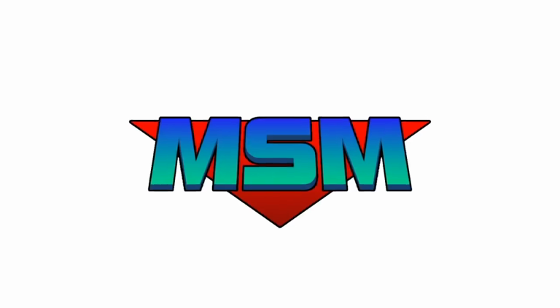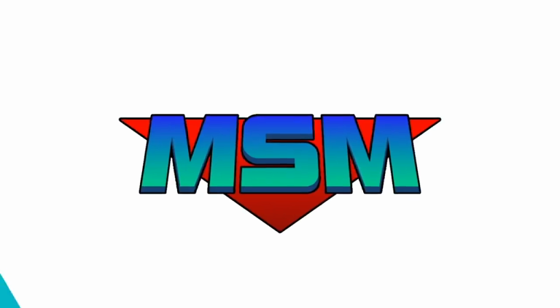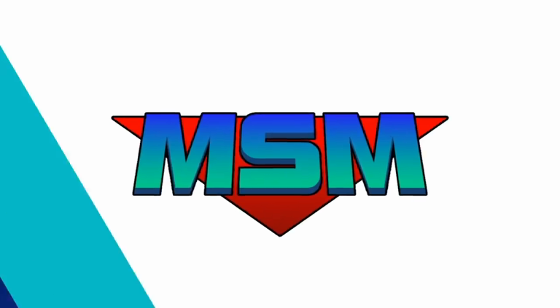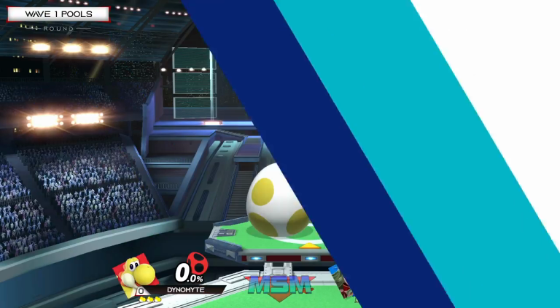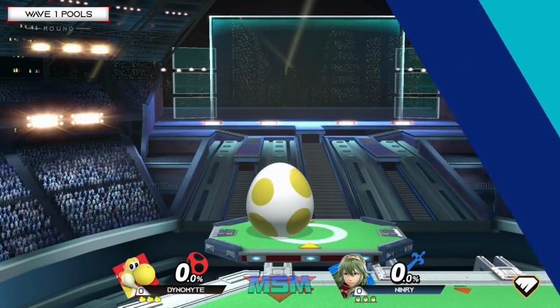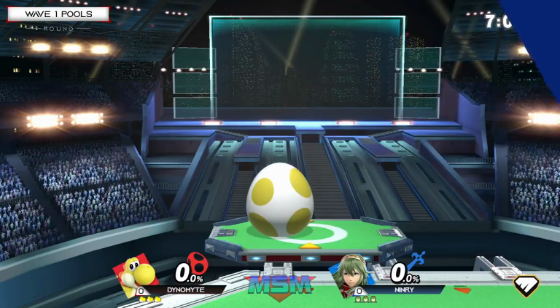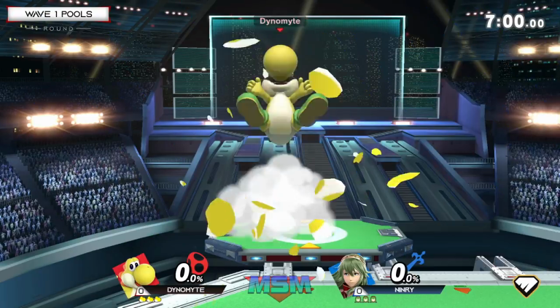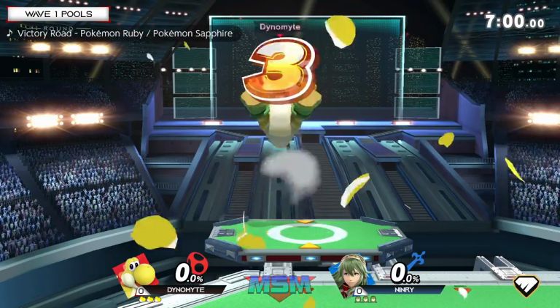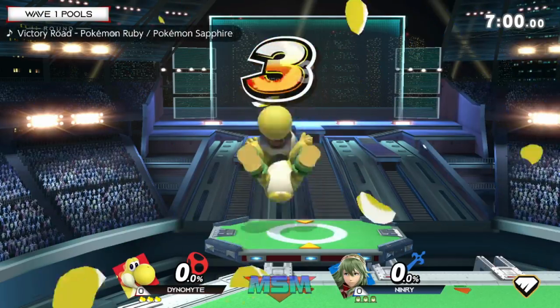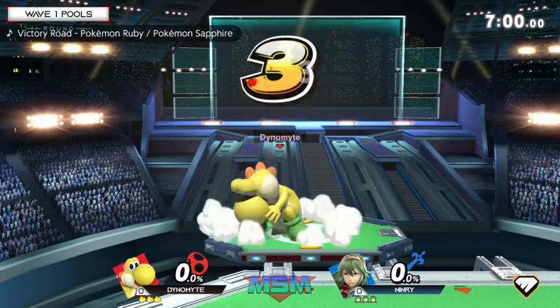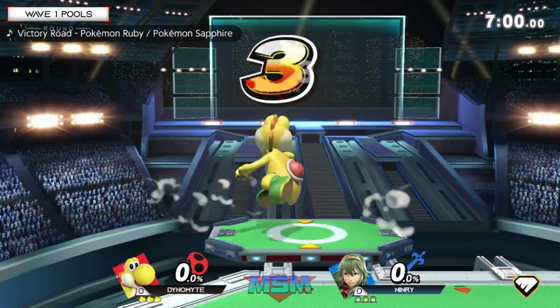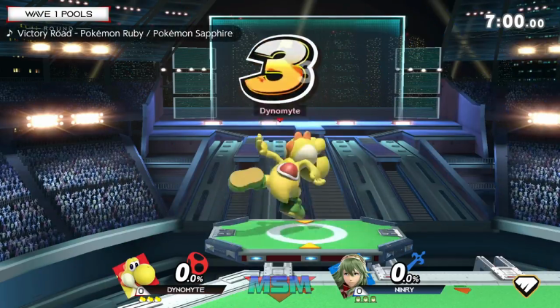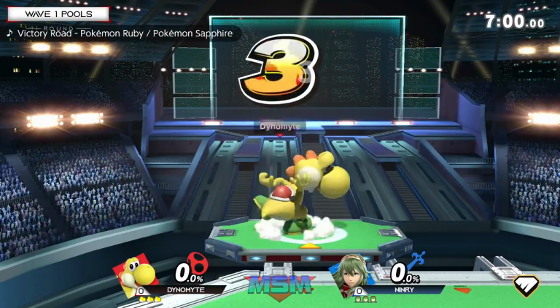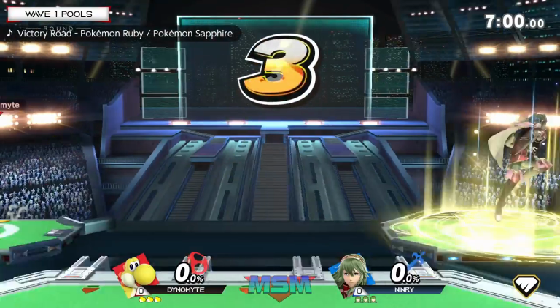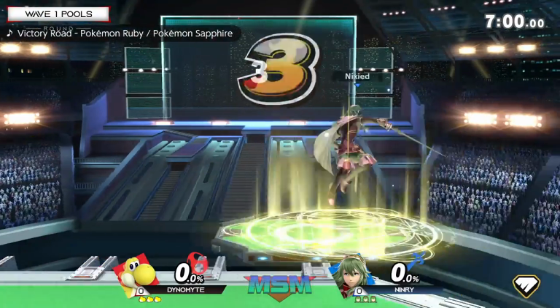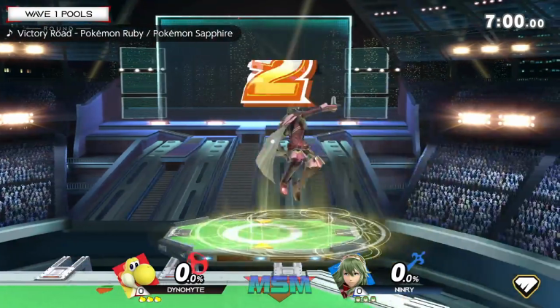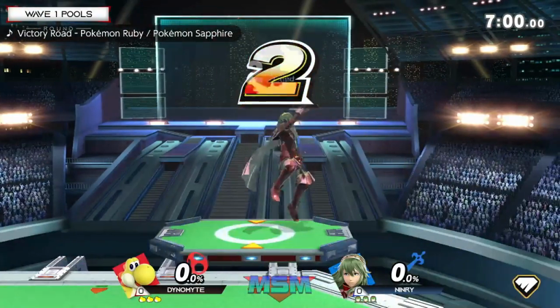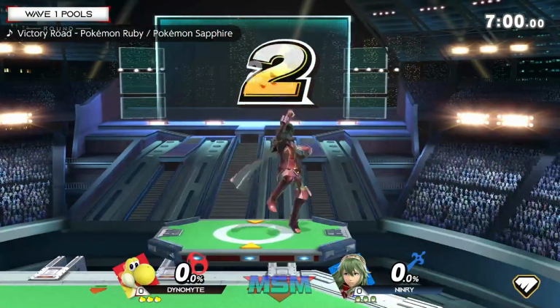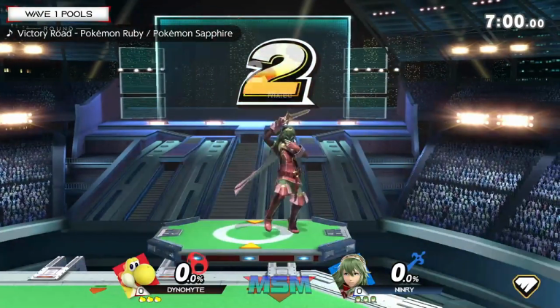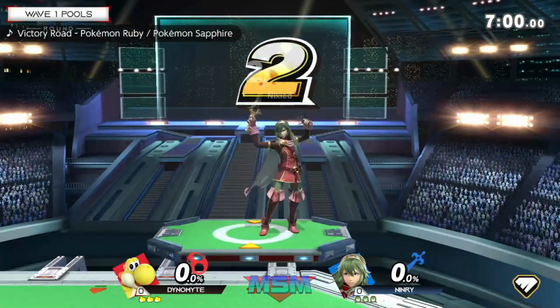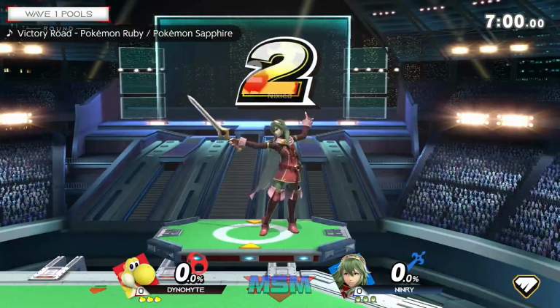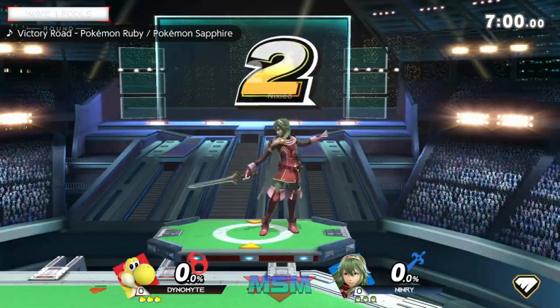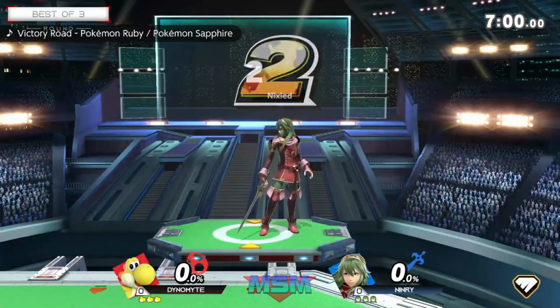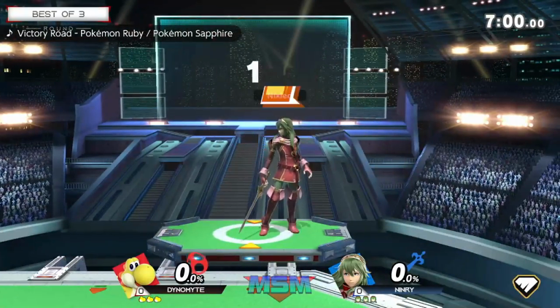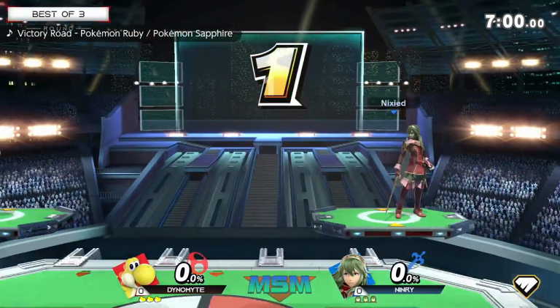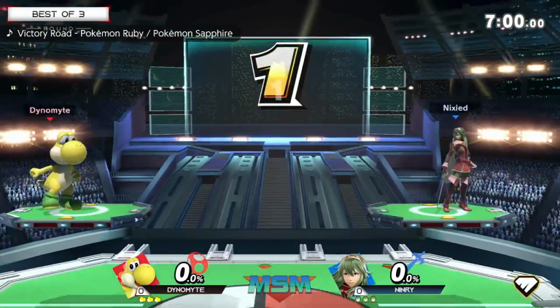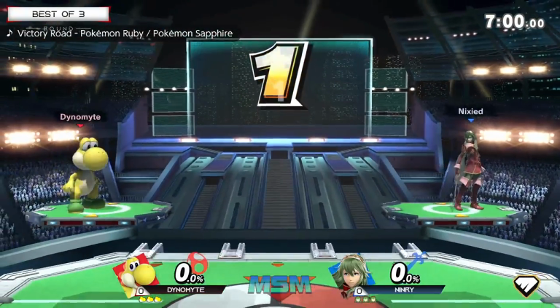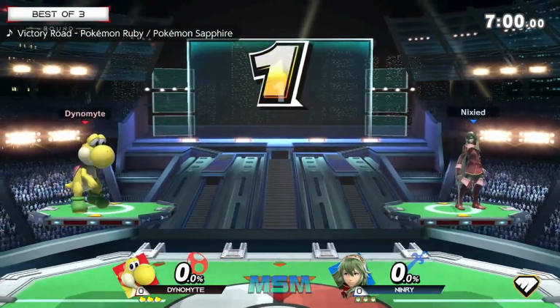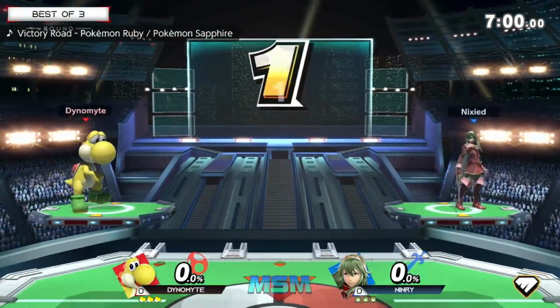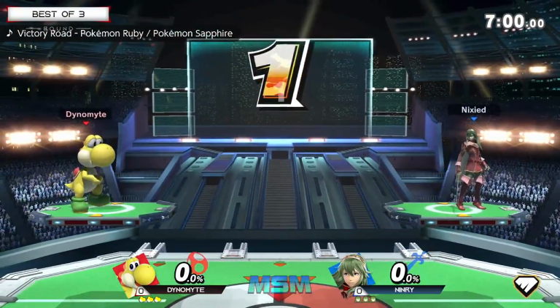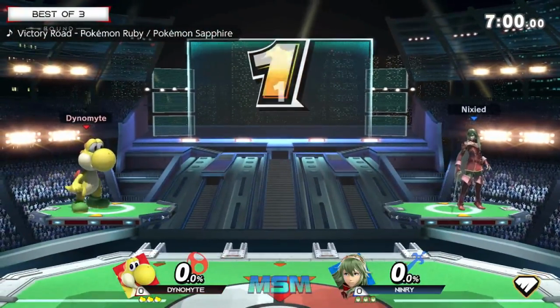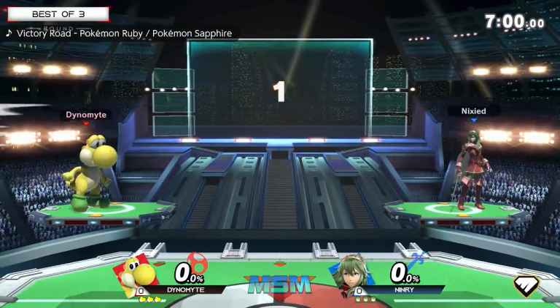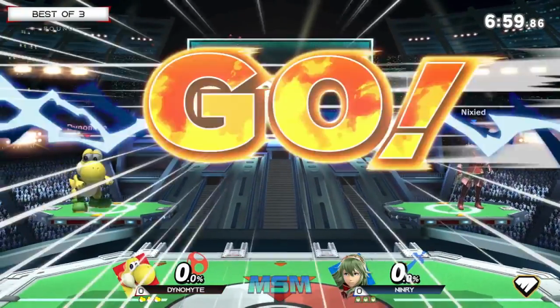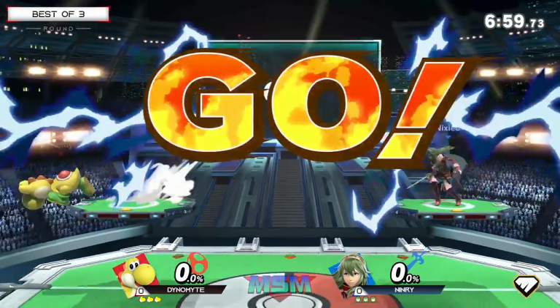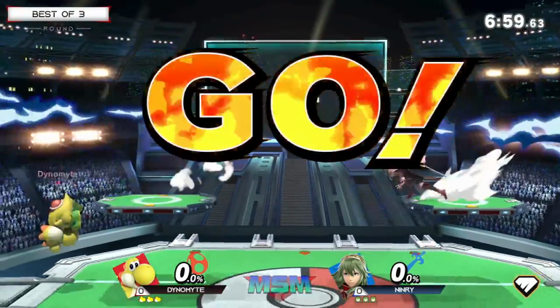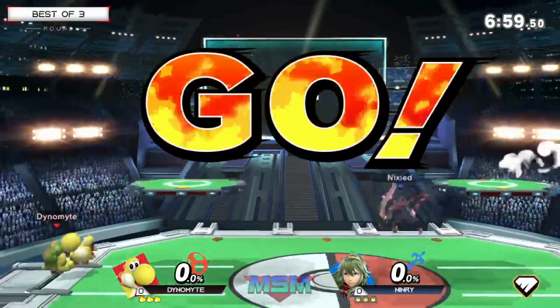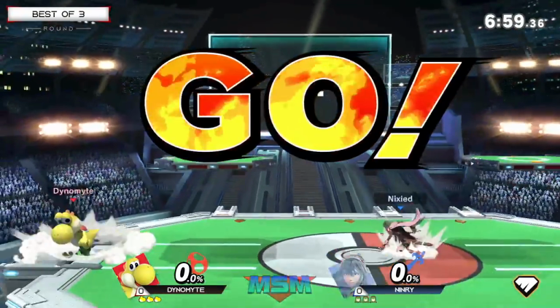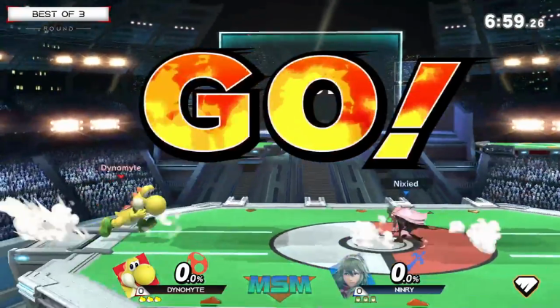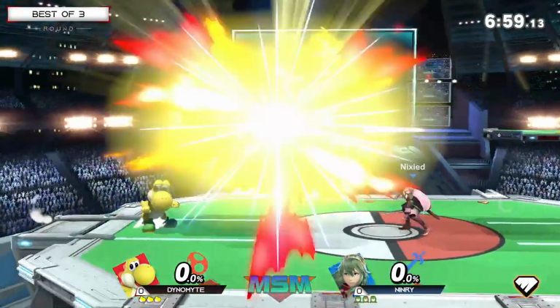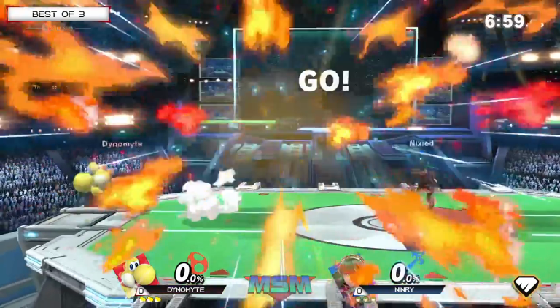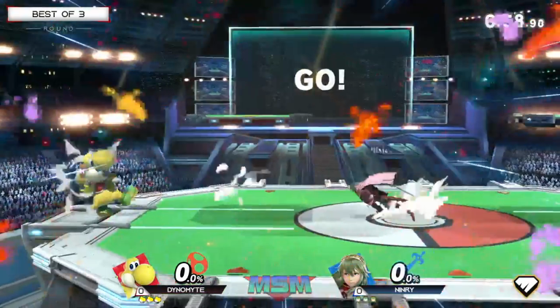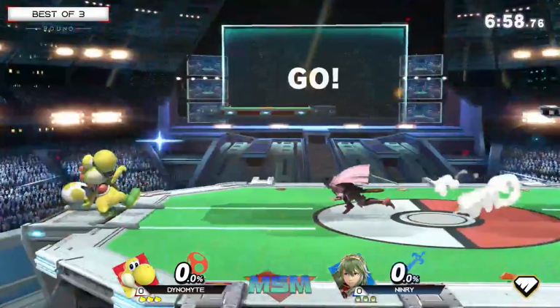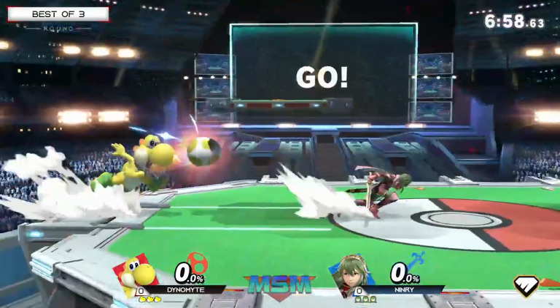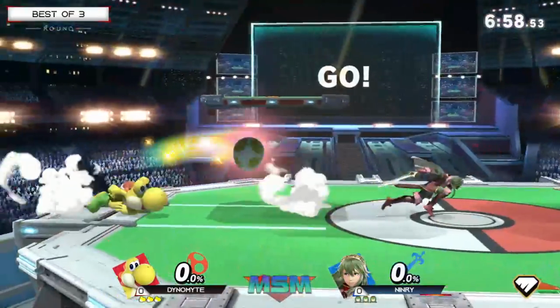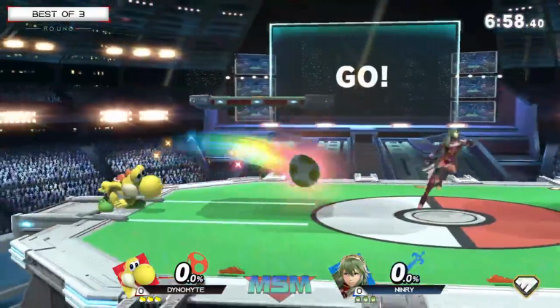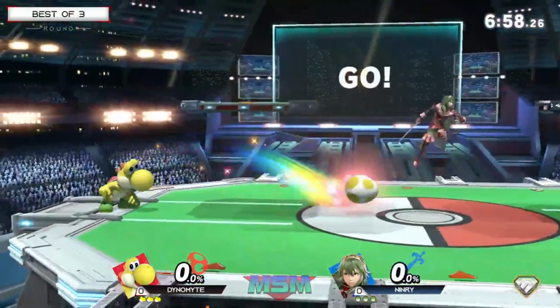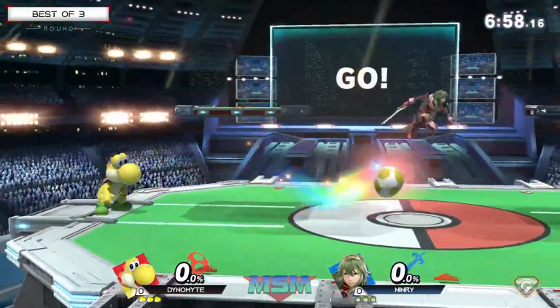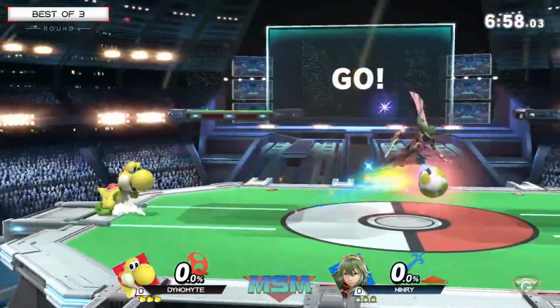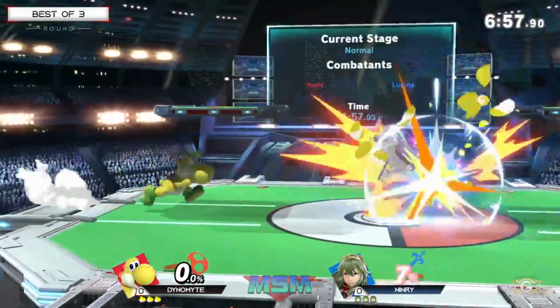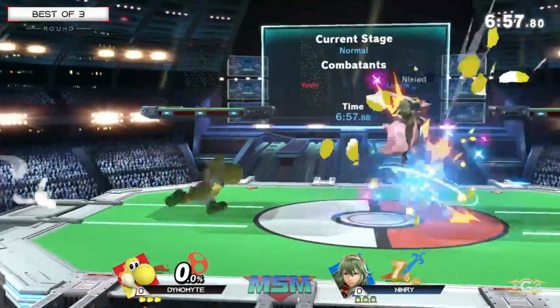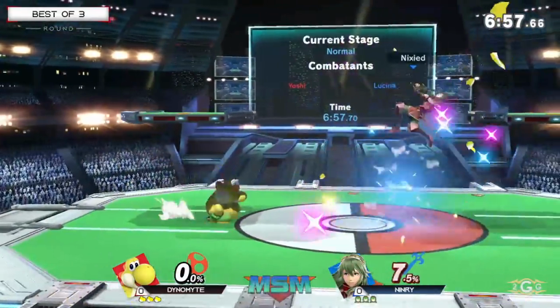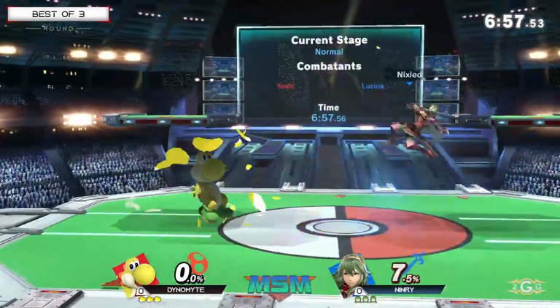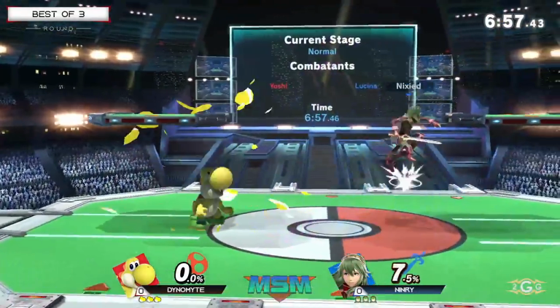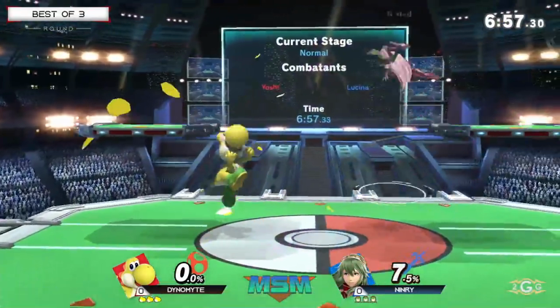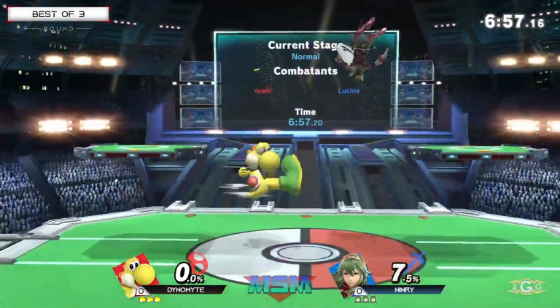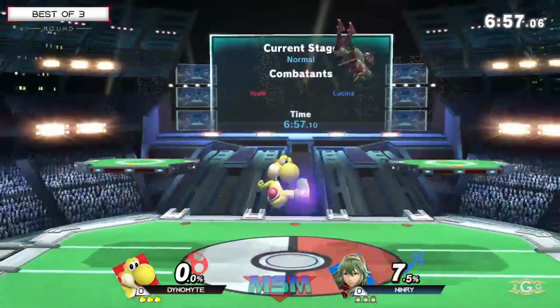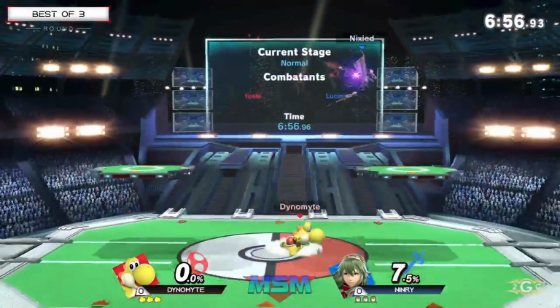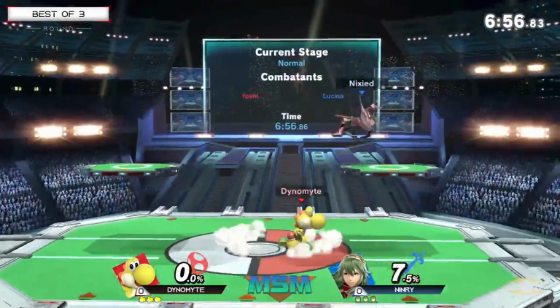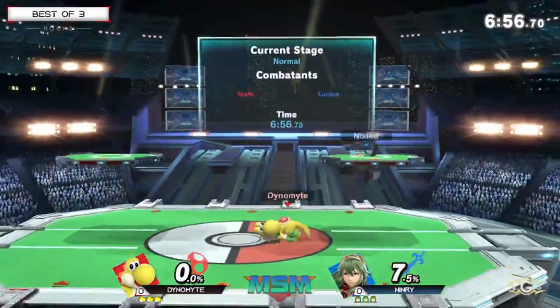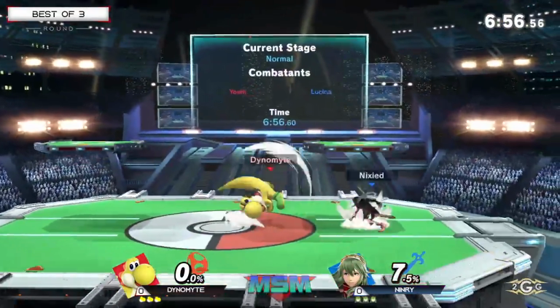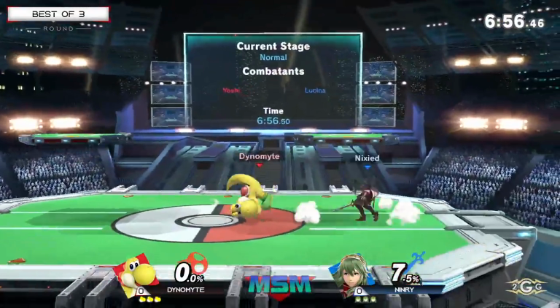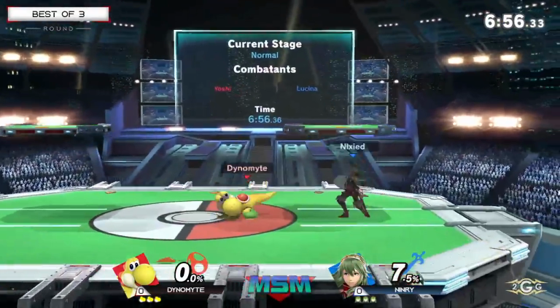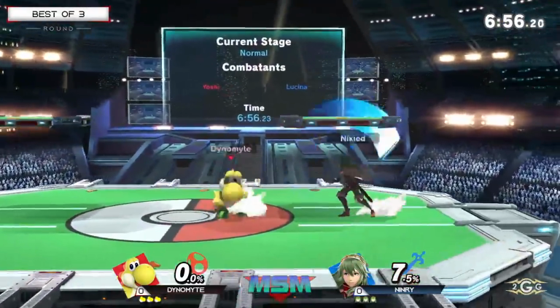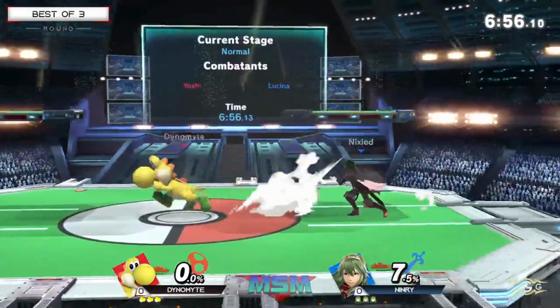Lucina — we got Dynamite and Ninry. Ninry's a player I haven't seen in a long time. He's been around since the Smash 4 days and he's always been a very solid Lucina.